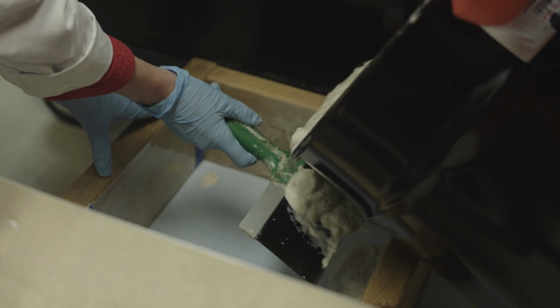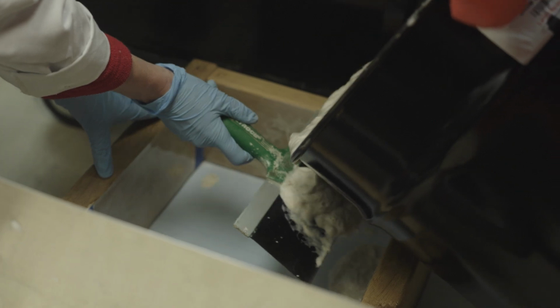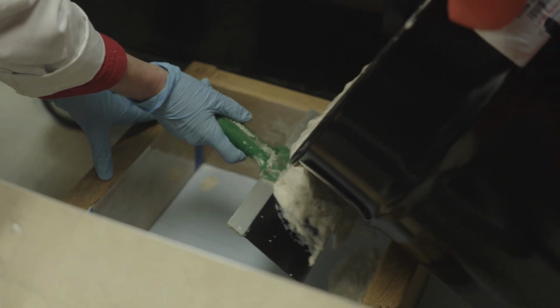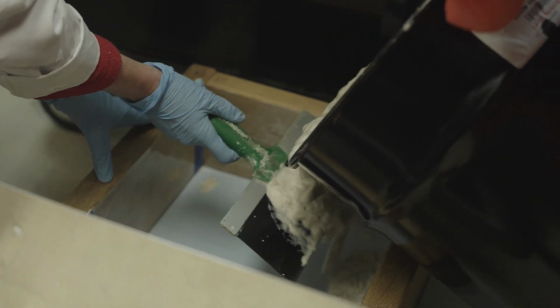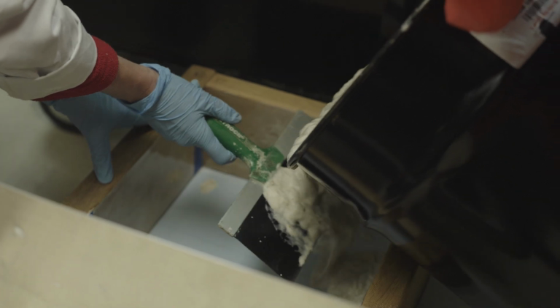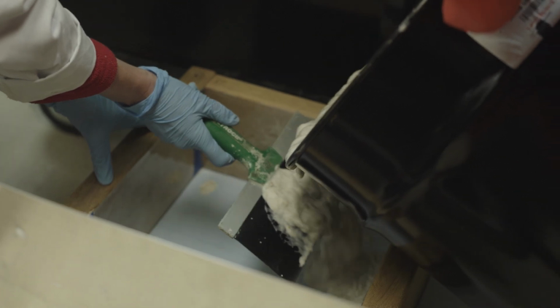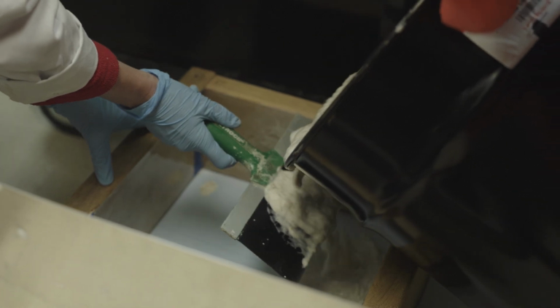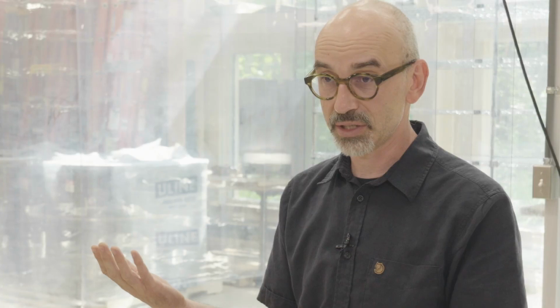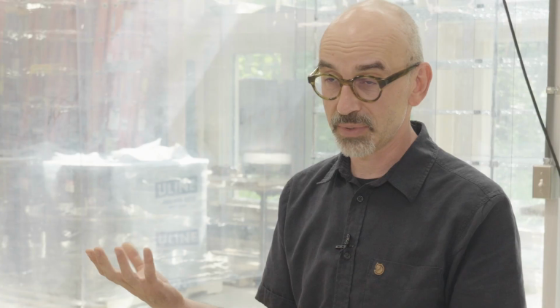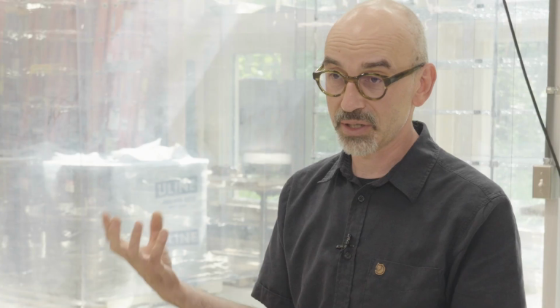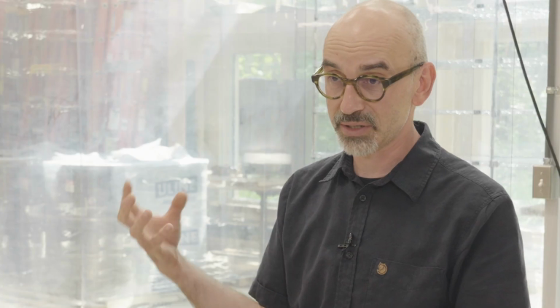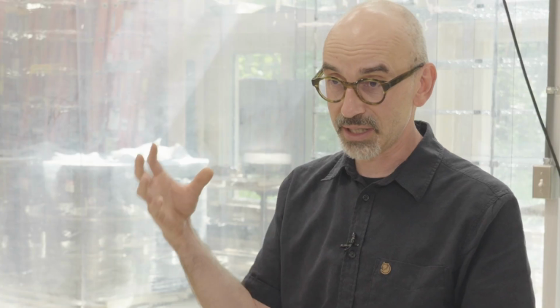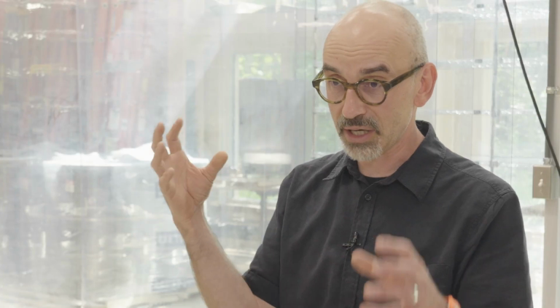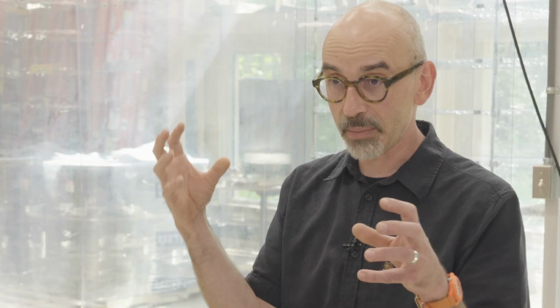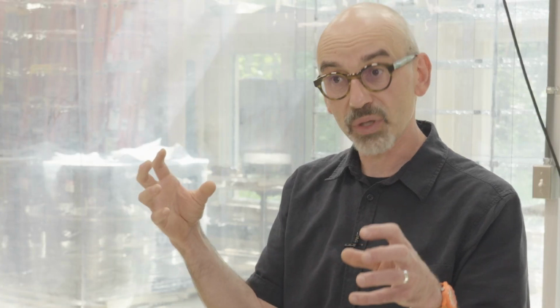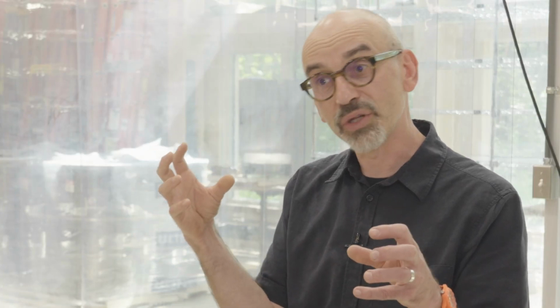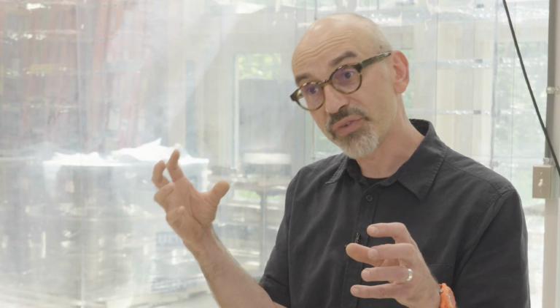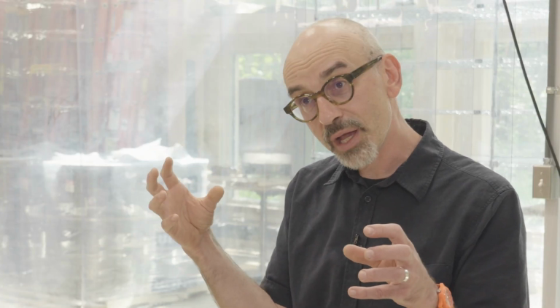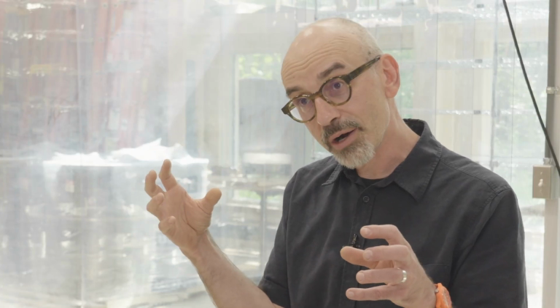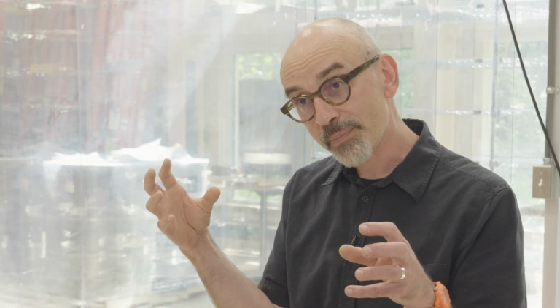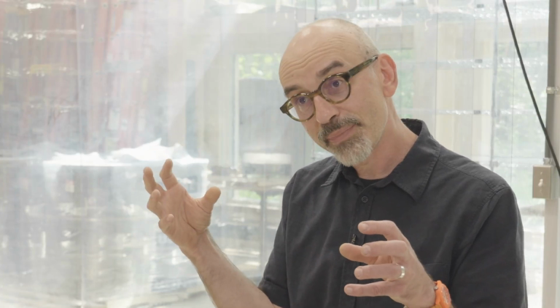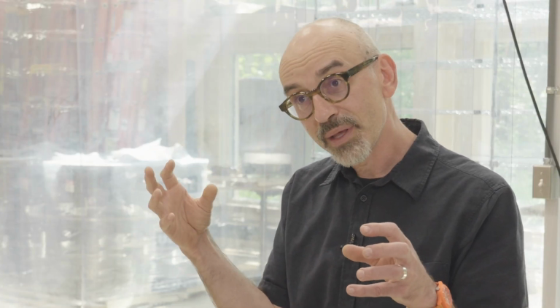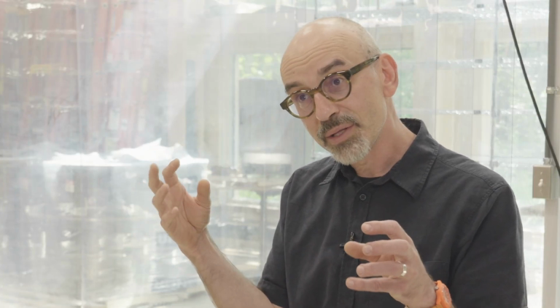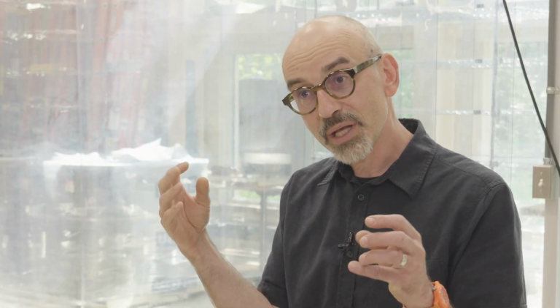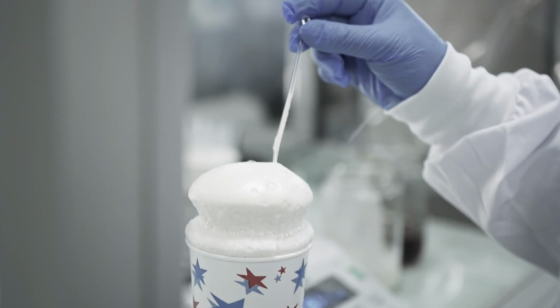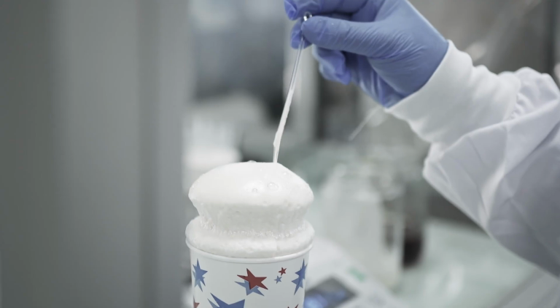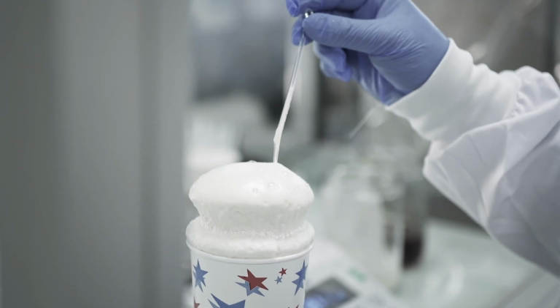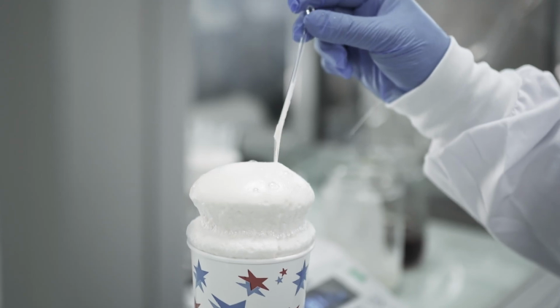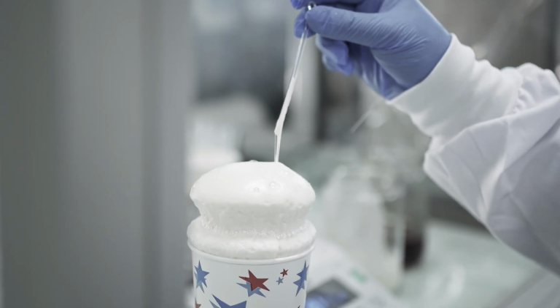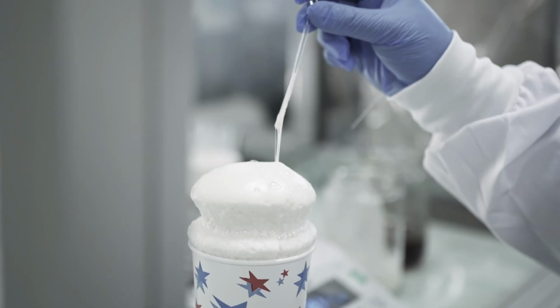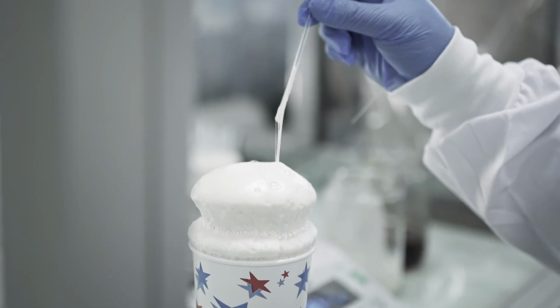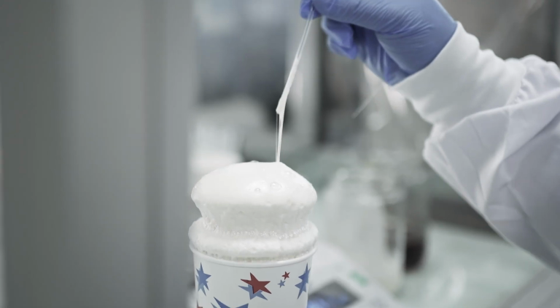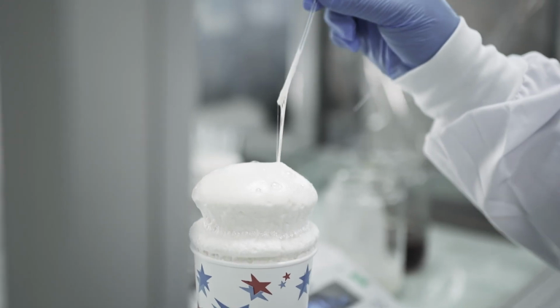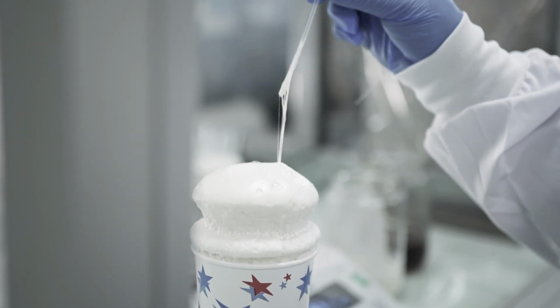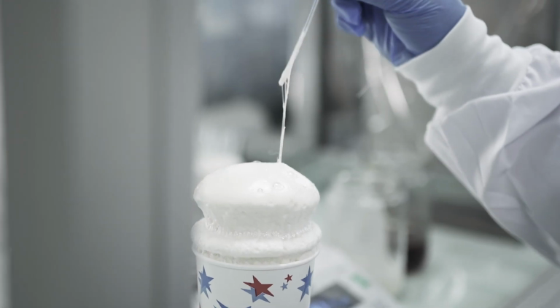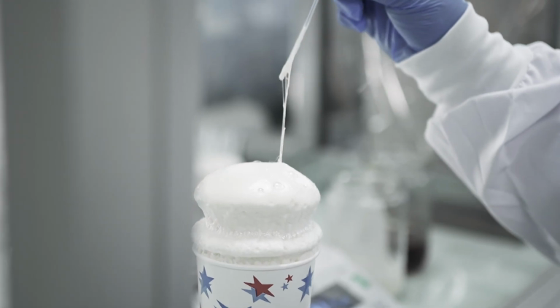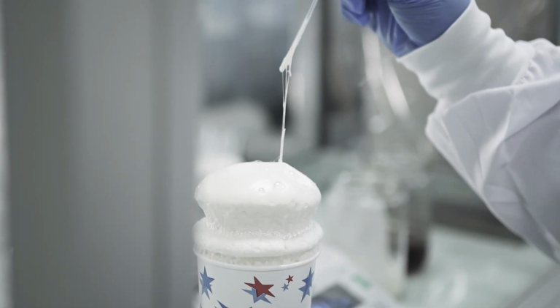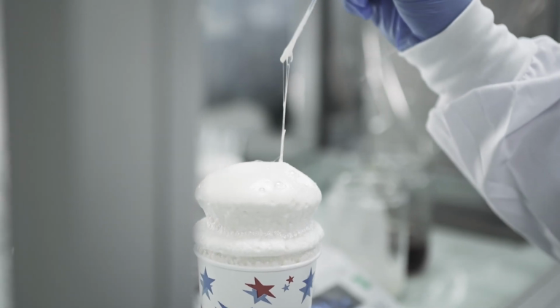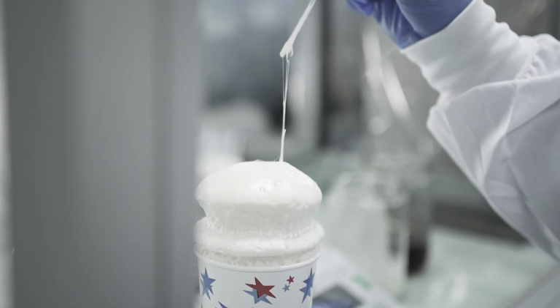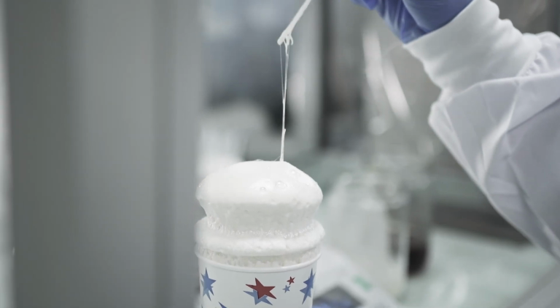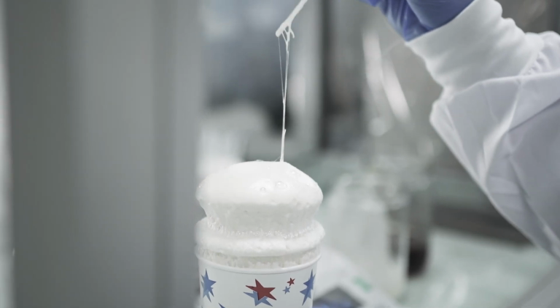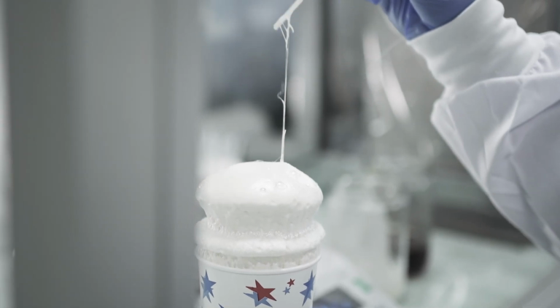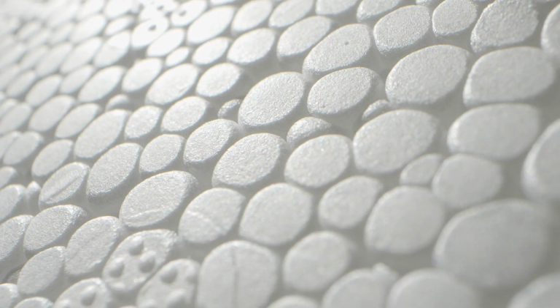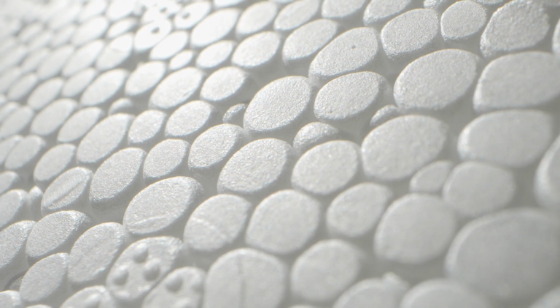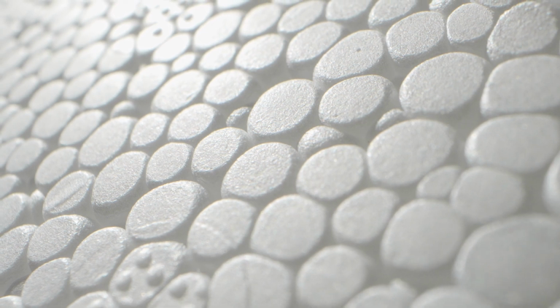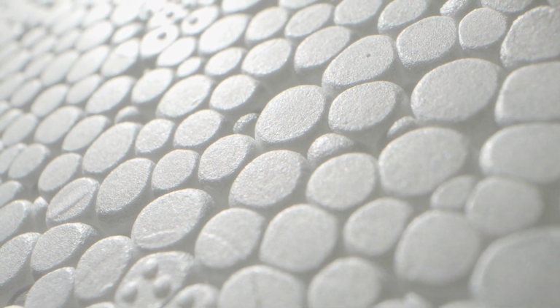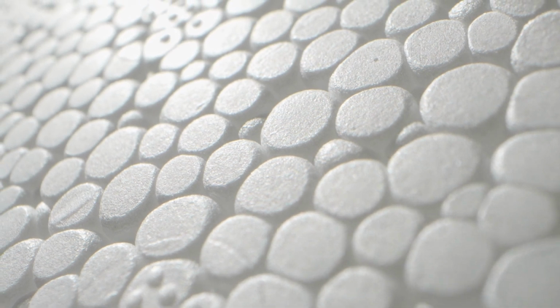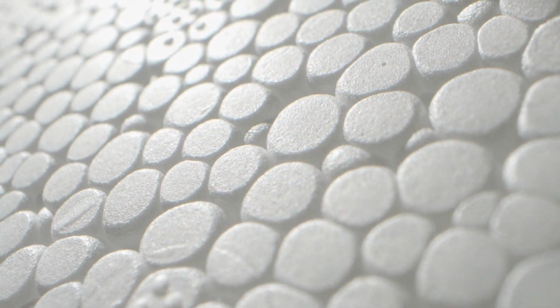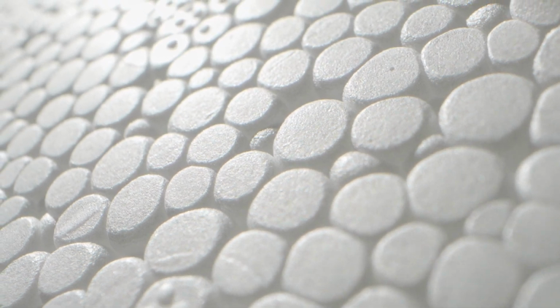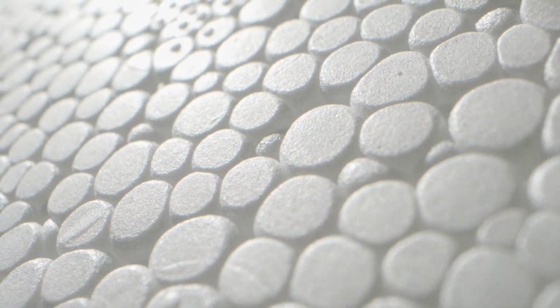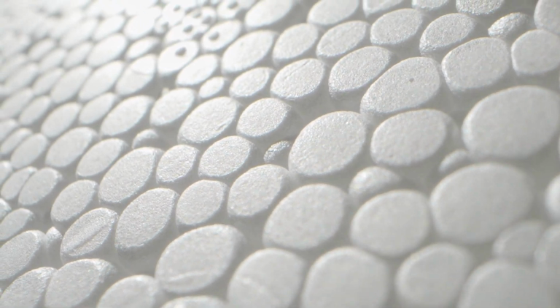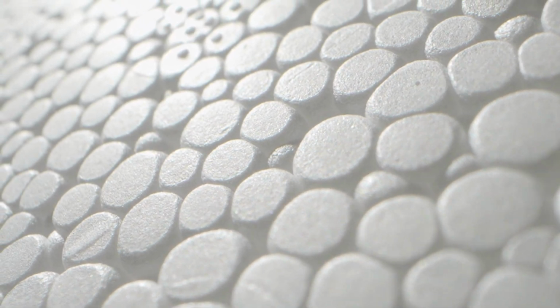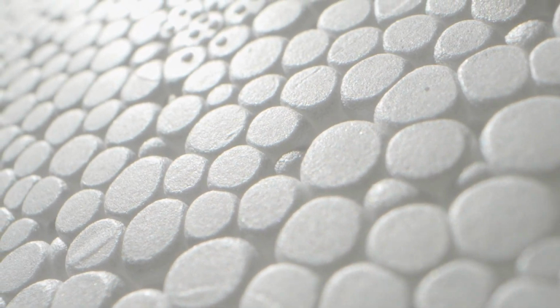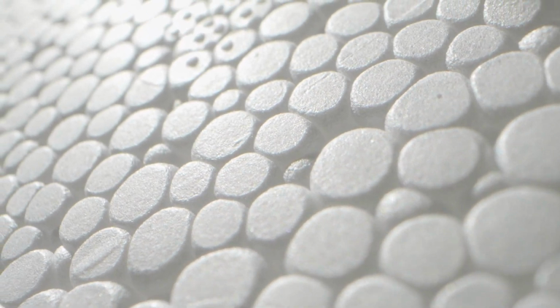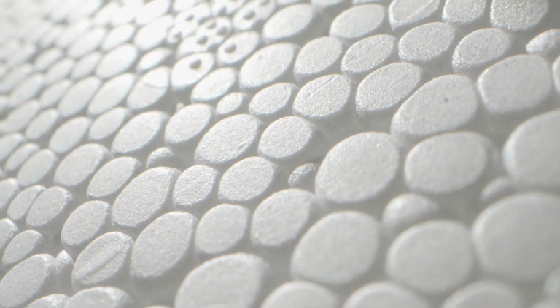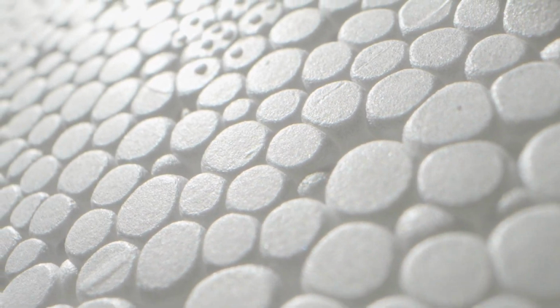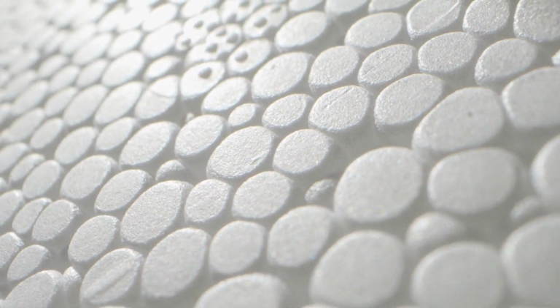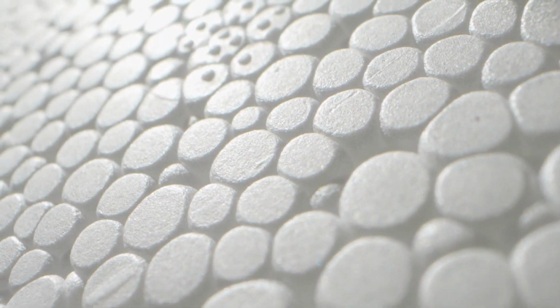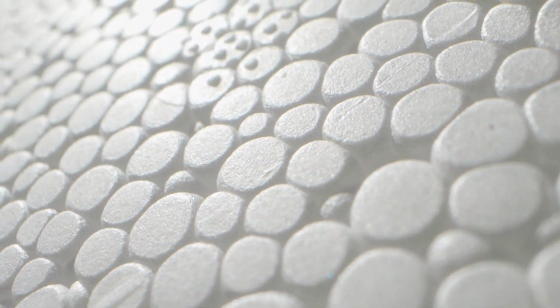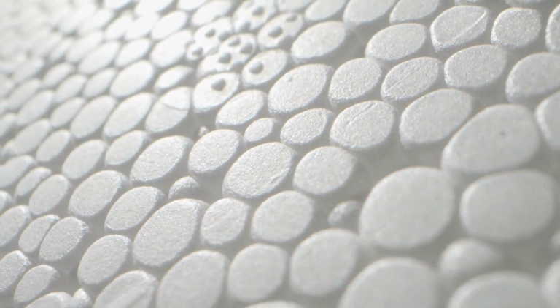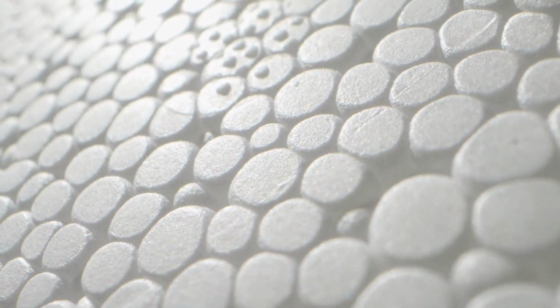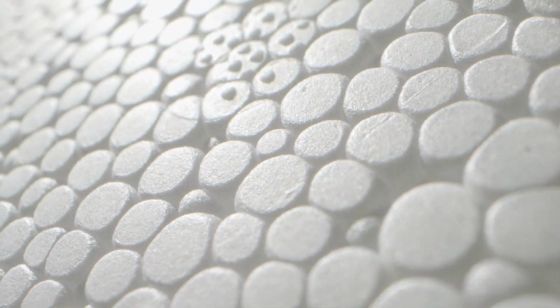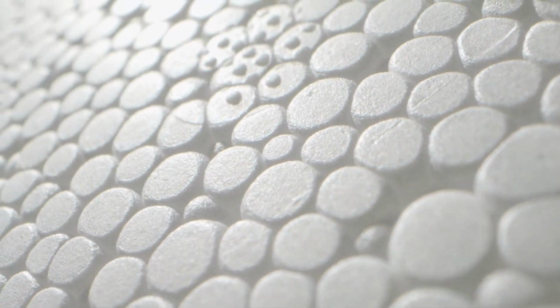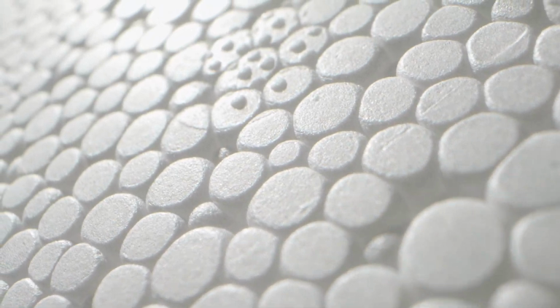Then we add mycelium culture — mushroom culture — to the process, and we create a foam. The foams are great insulators because they trap a load of air; that's why foam plastics are so effective at insulating.